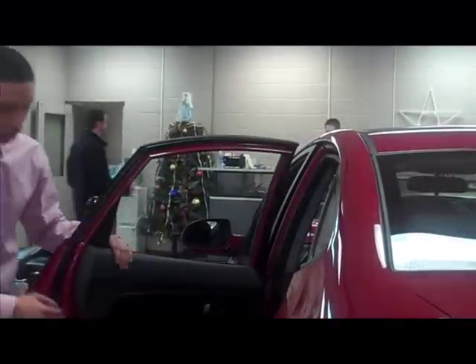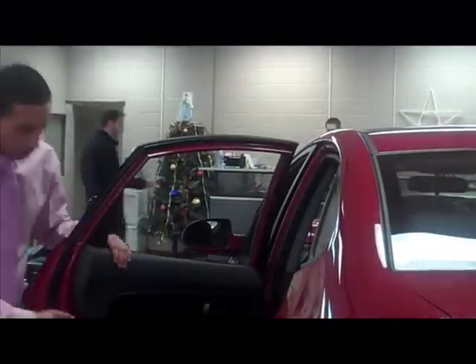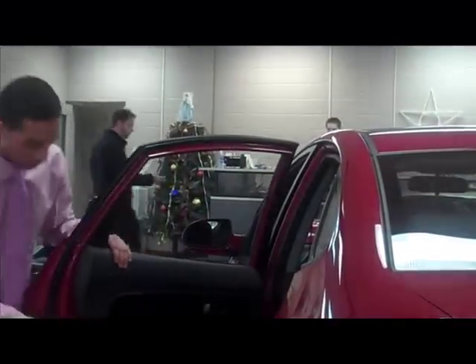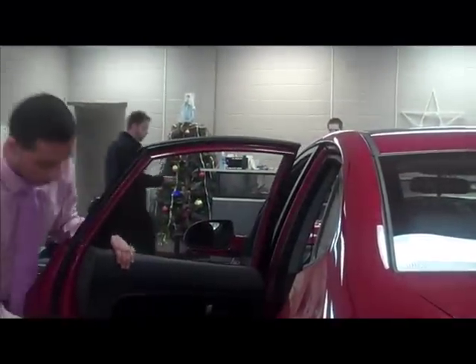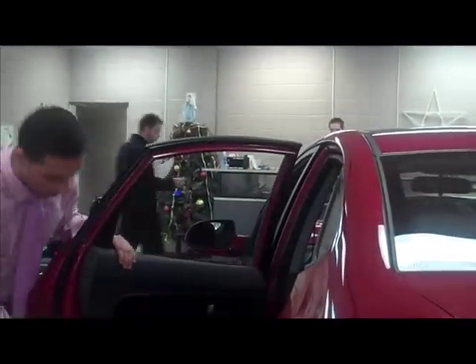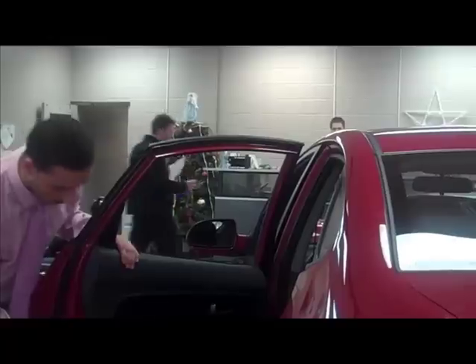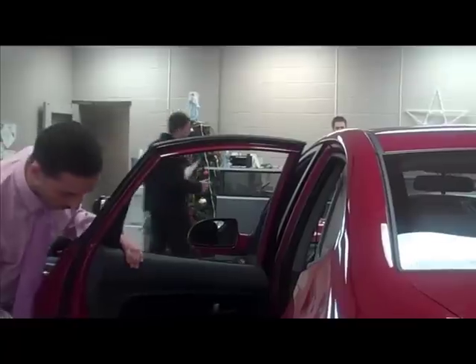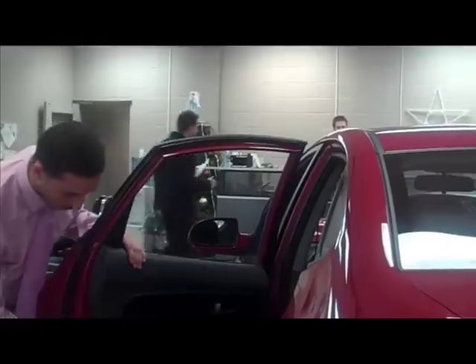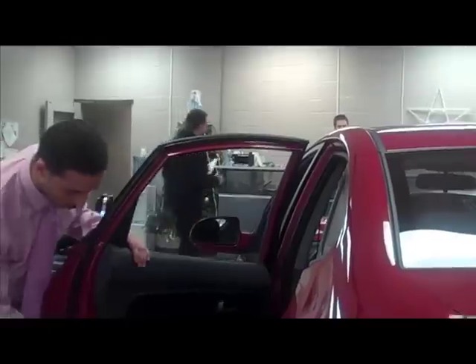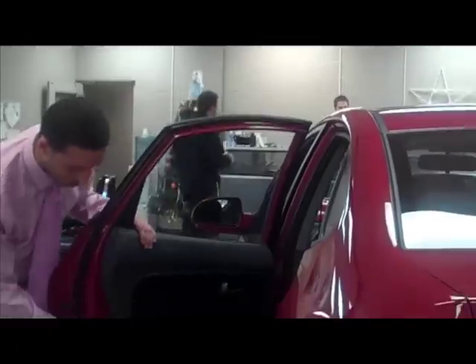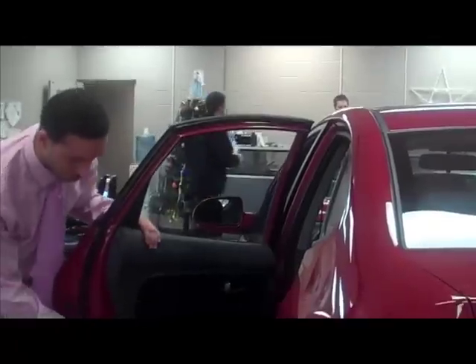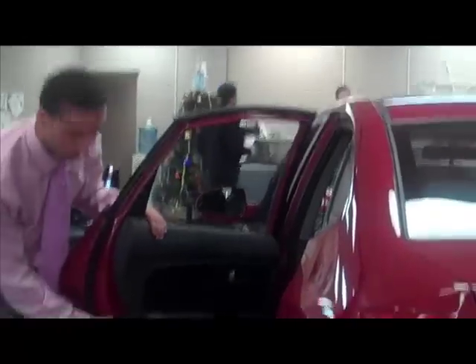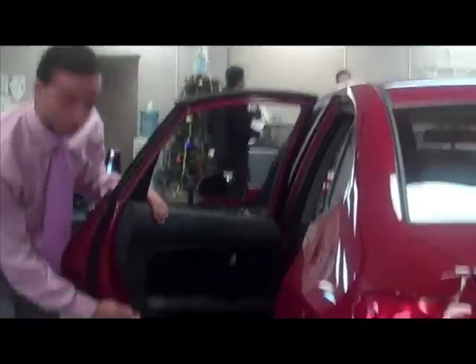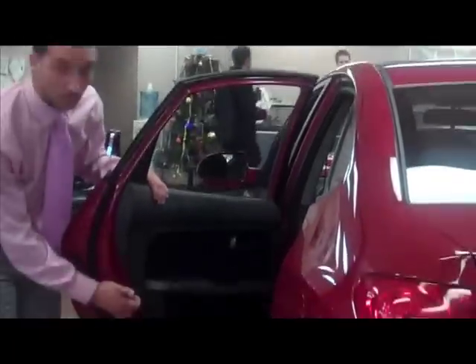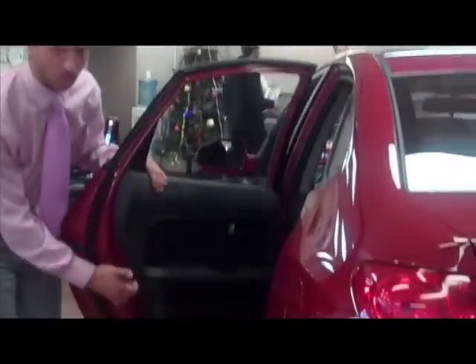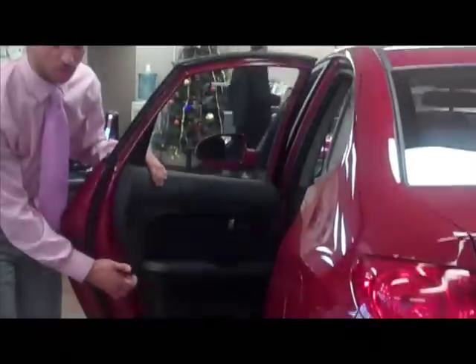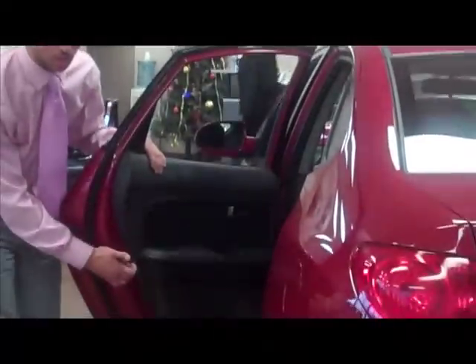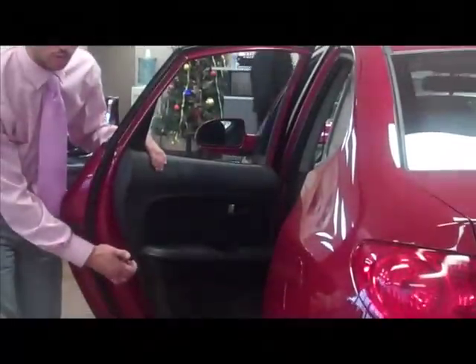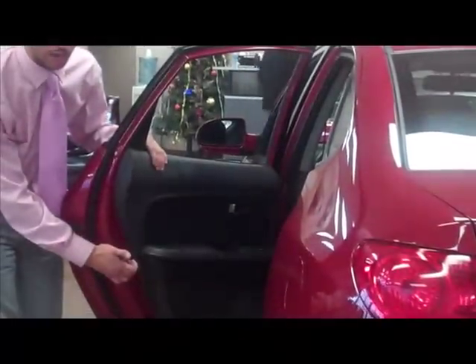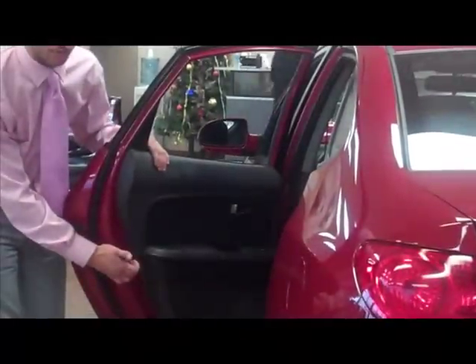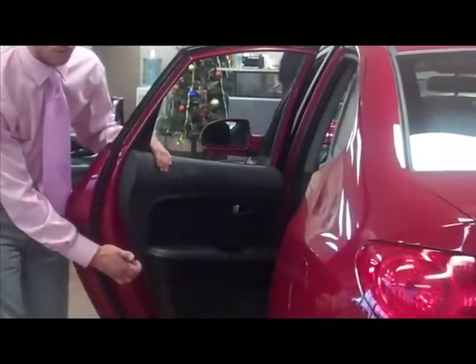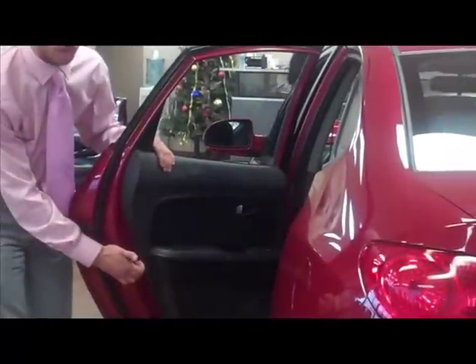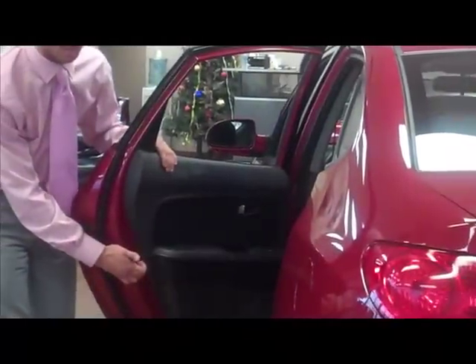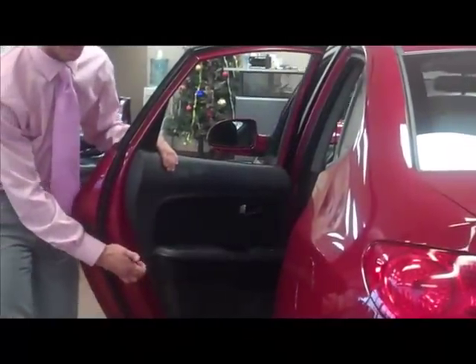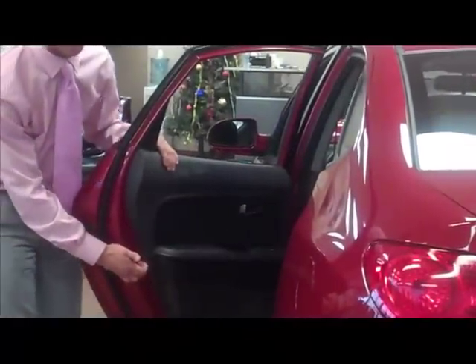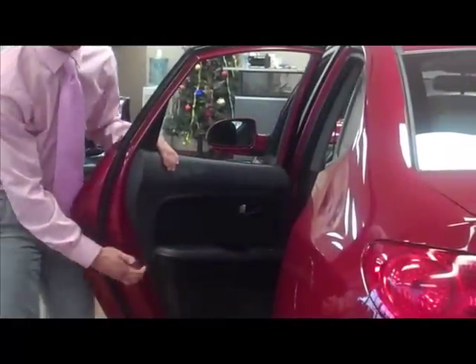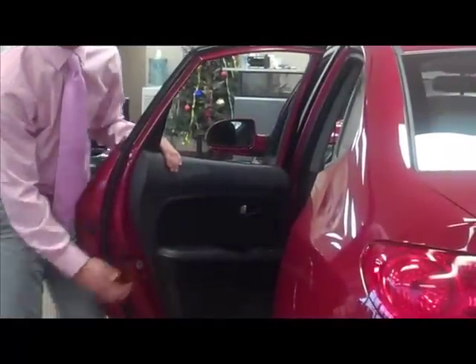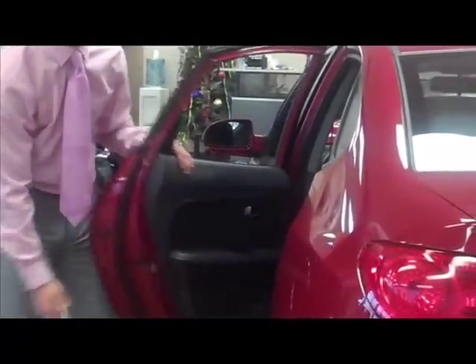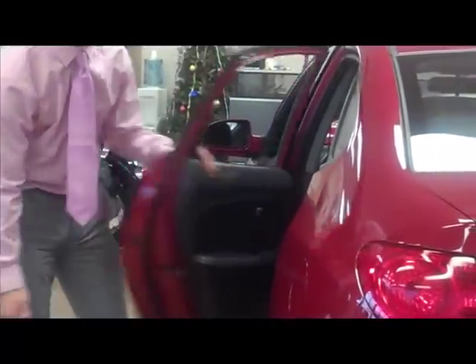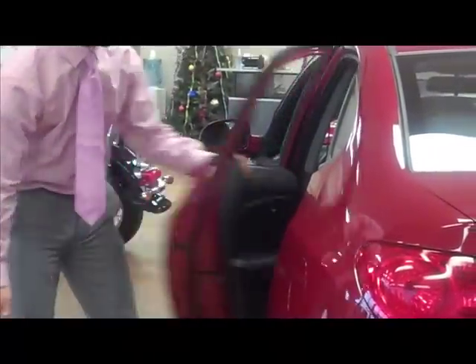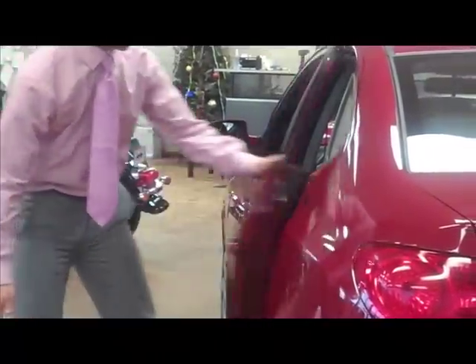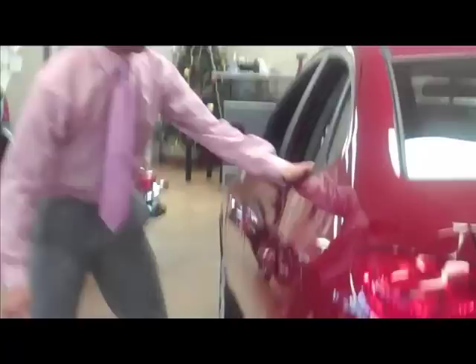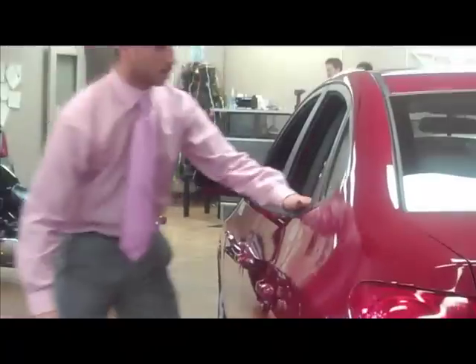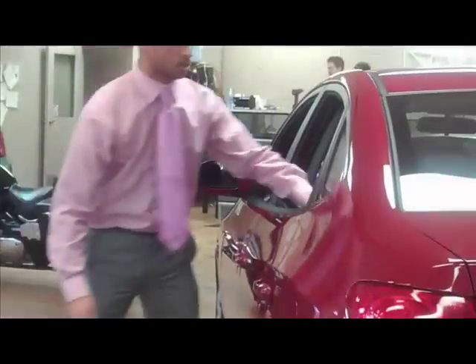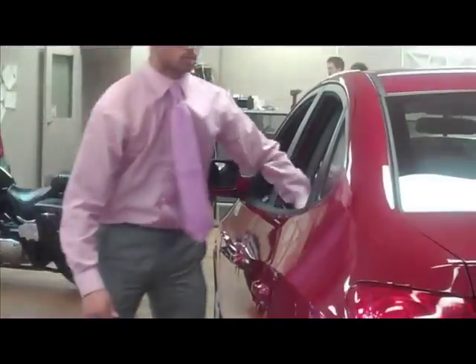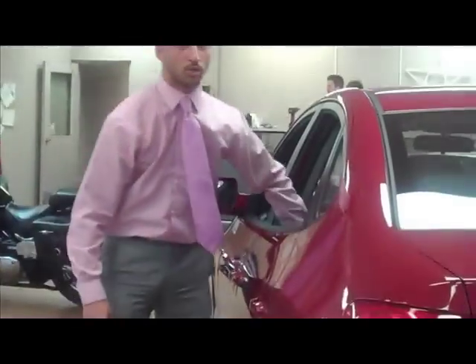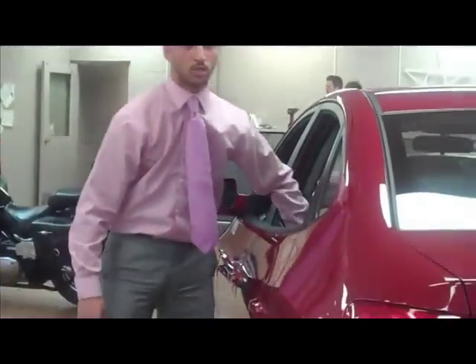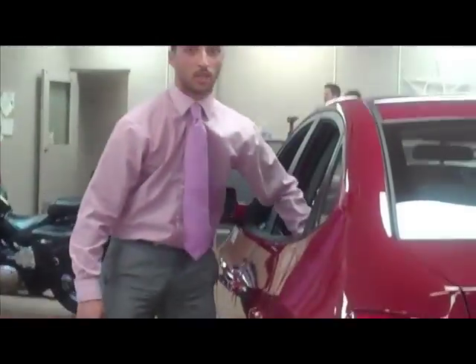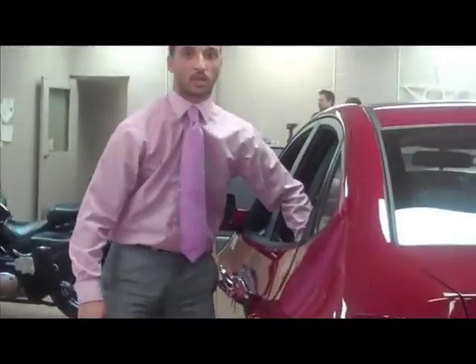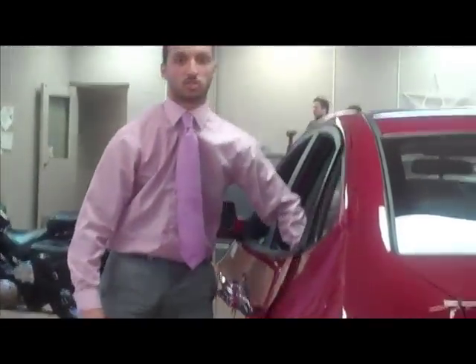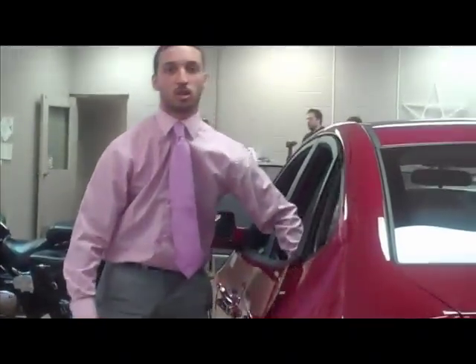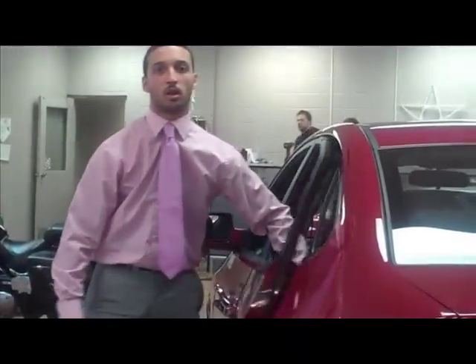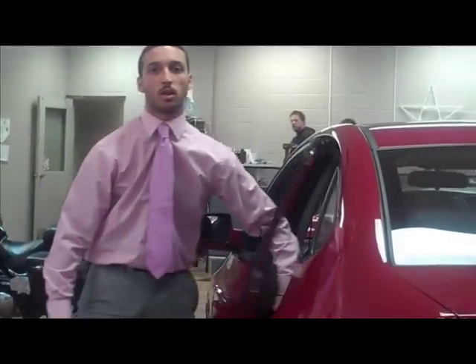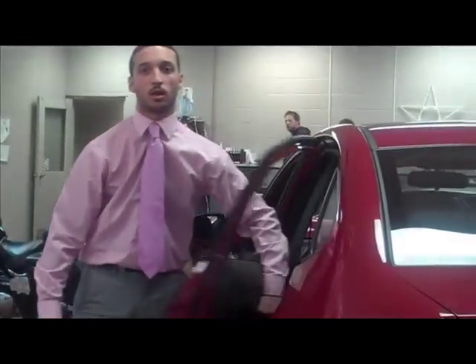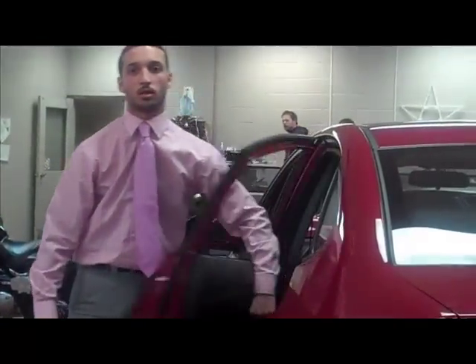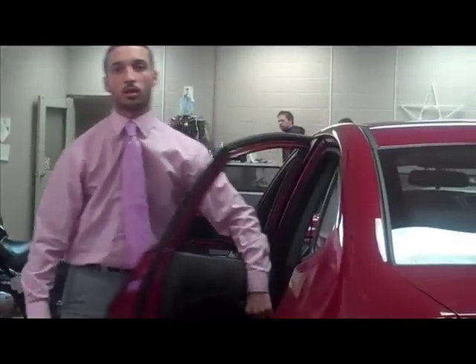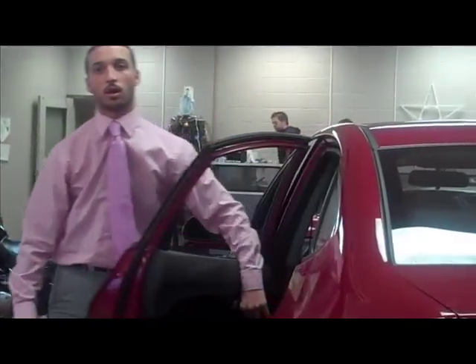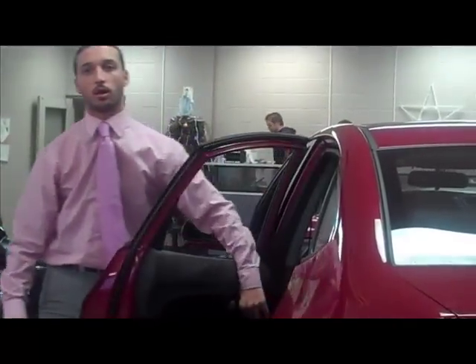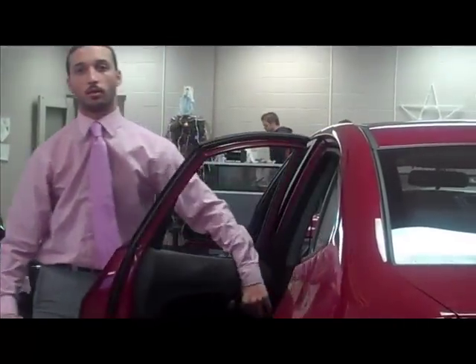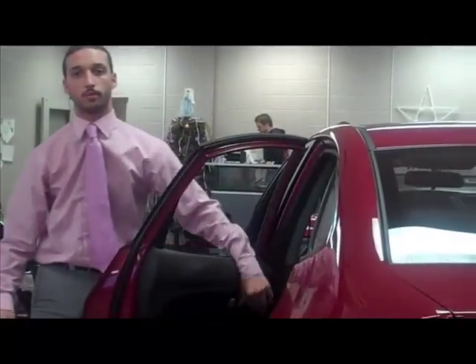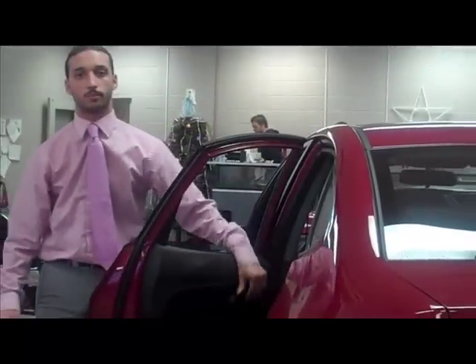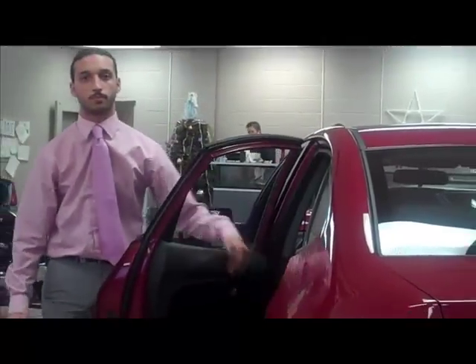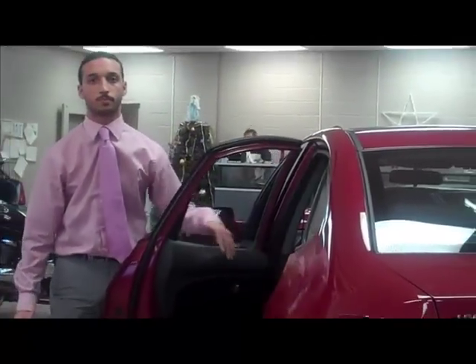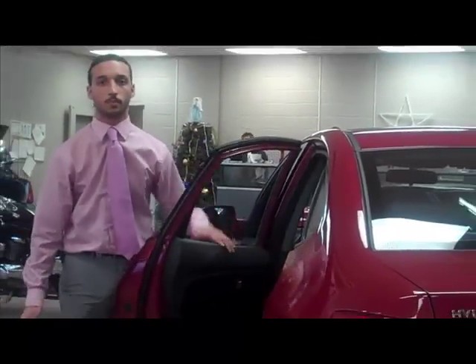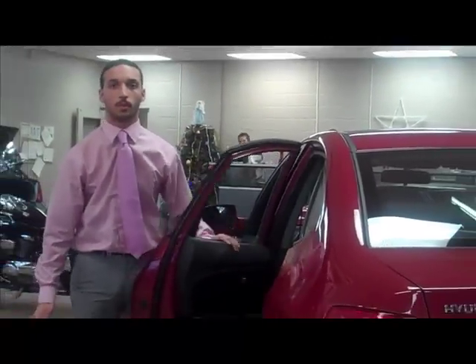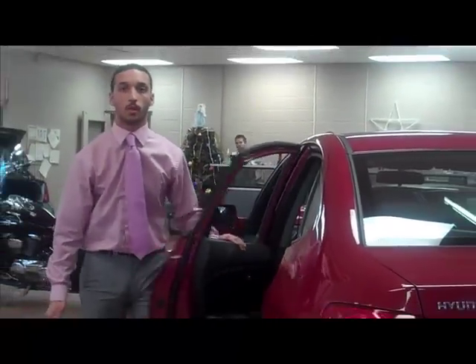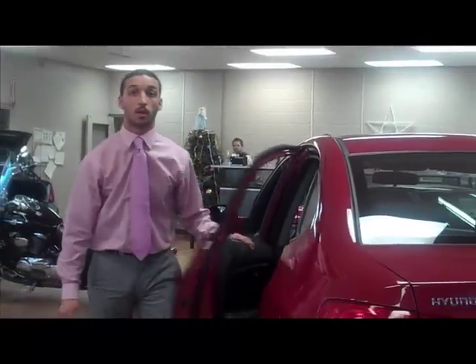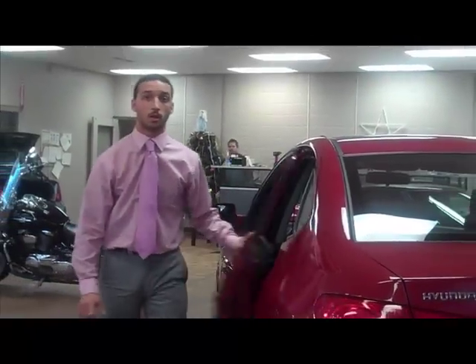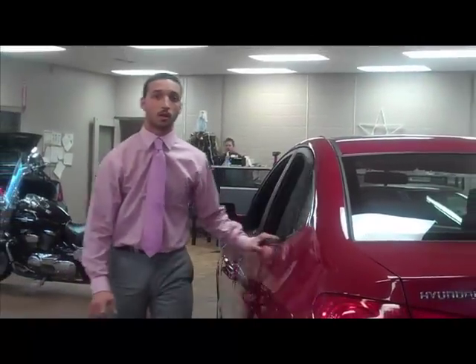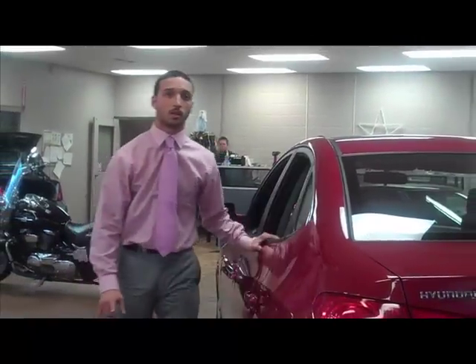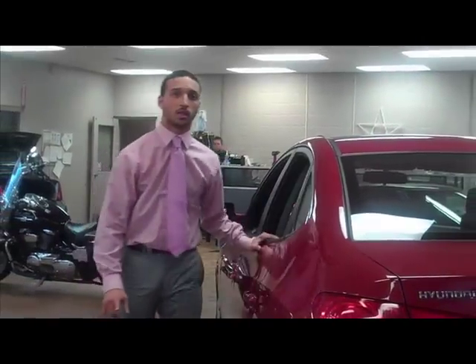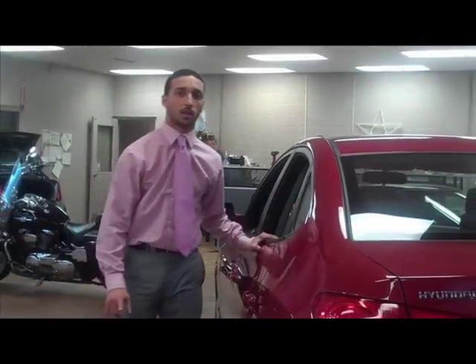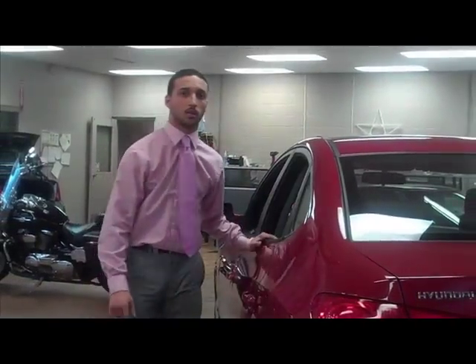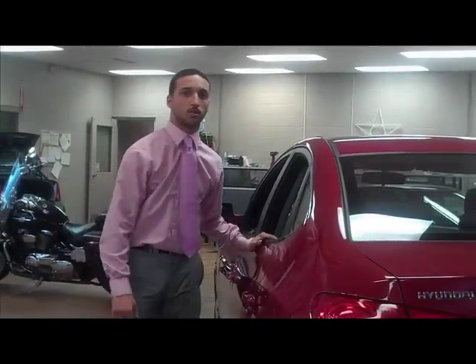To get it back into the same position, you'd have to unlock it. This way you can actually unlock the car from the inside. Thank you.